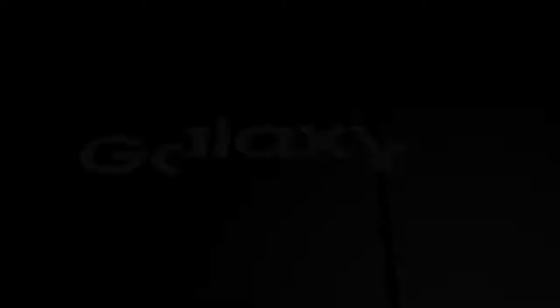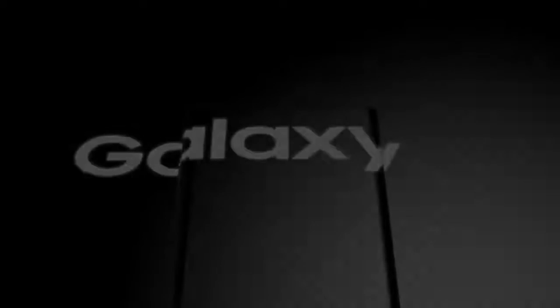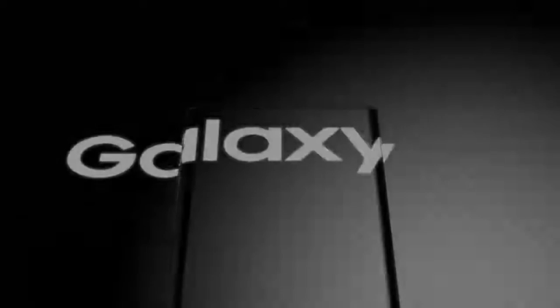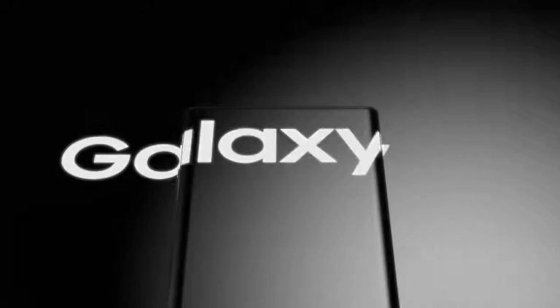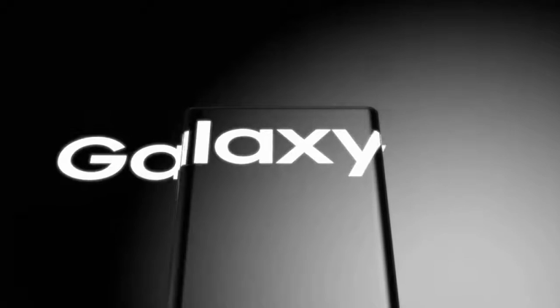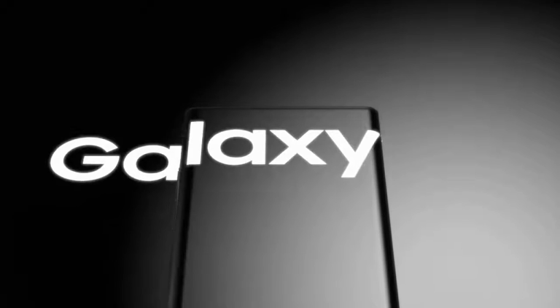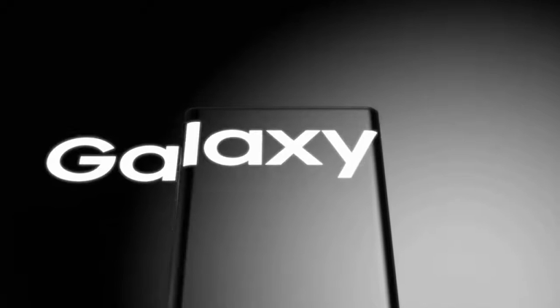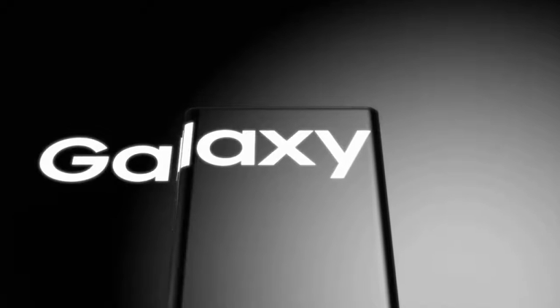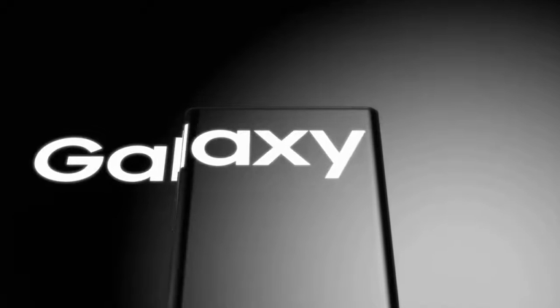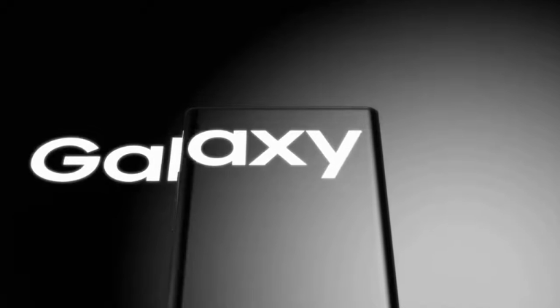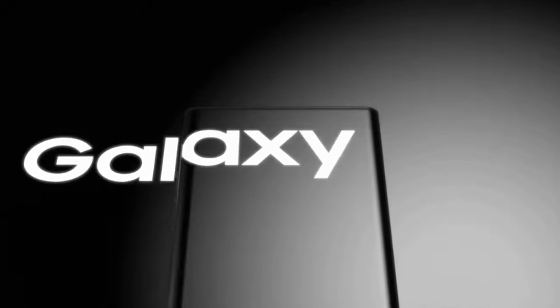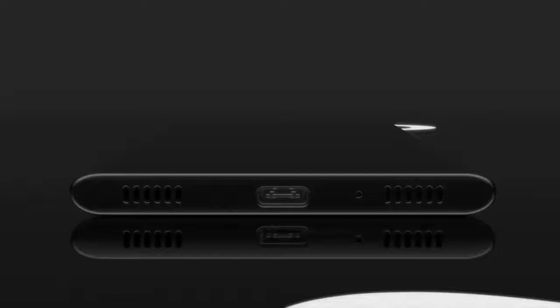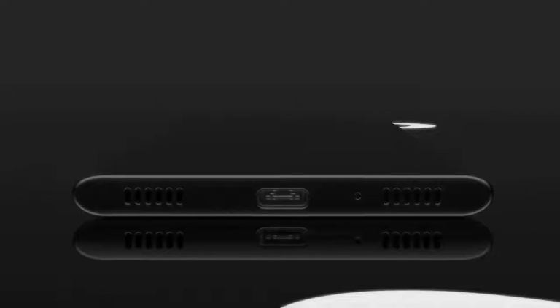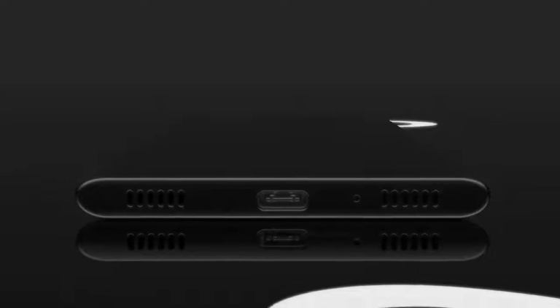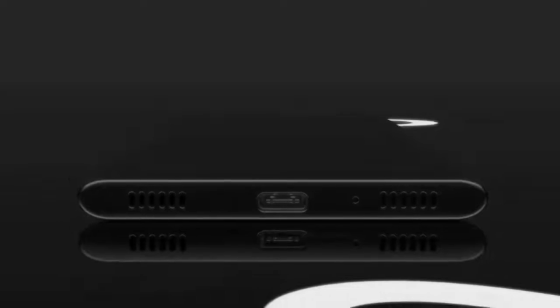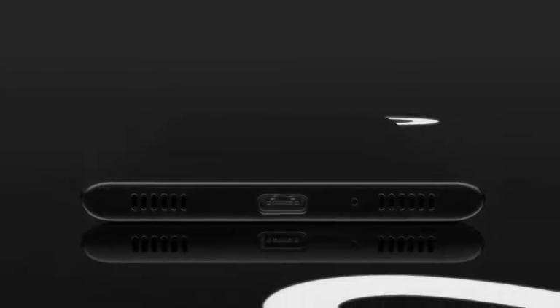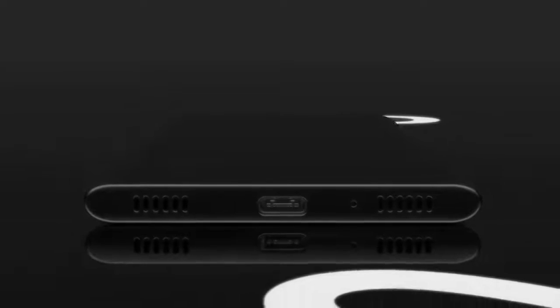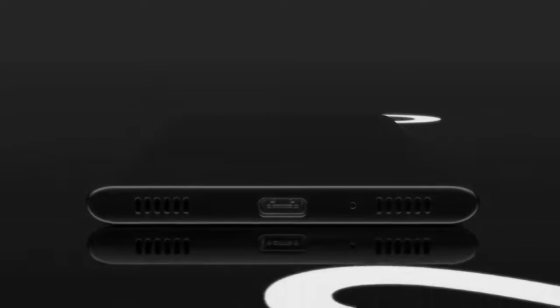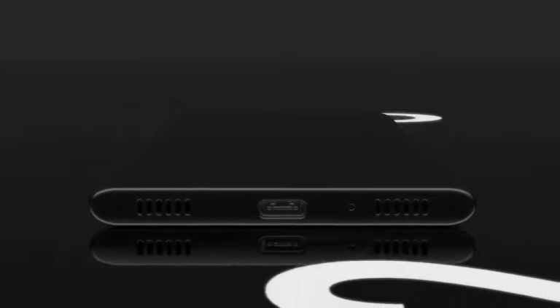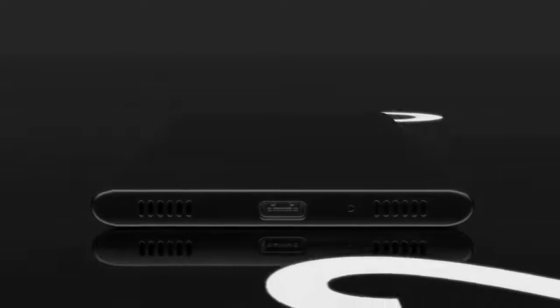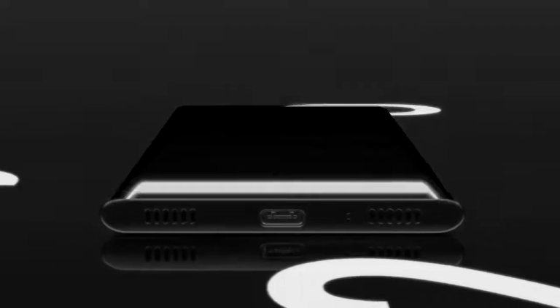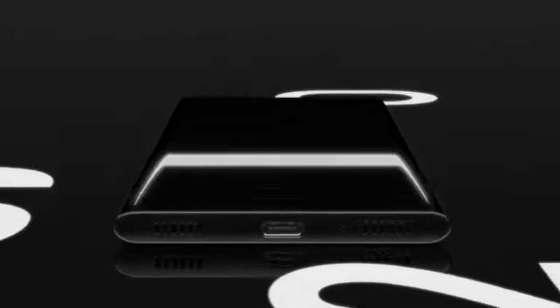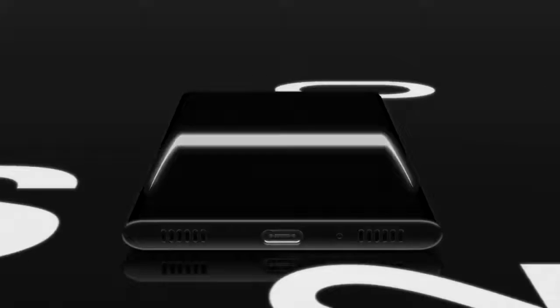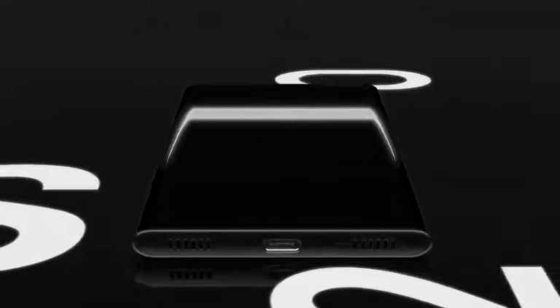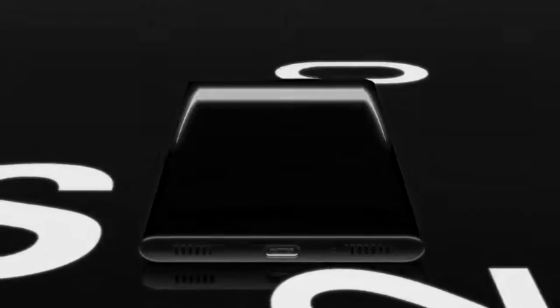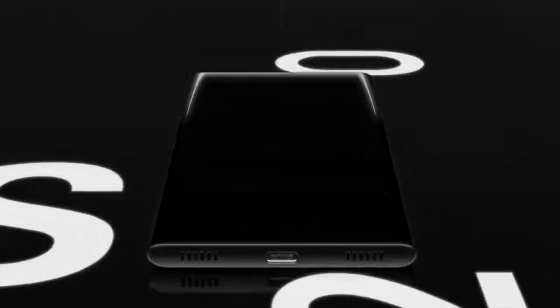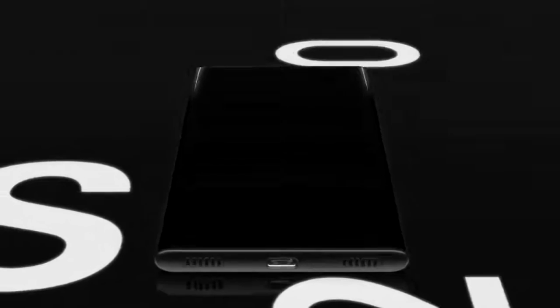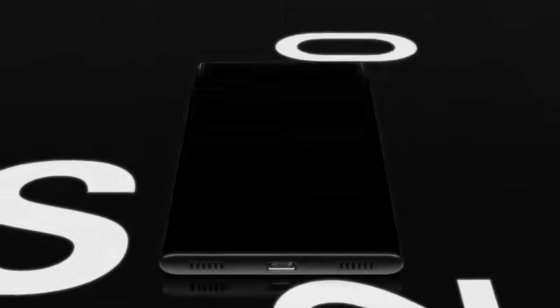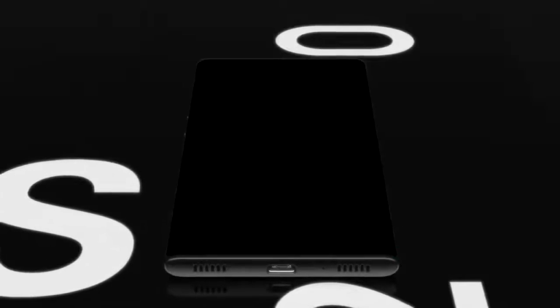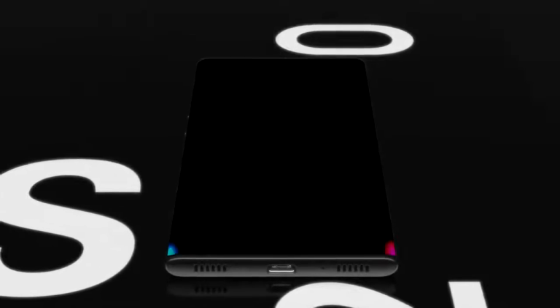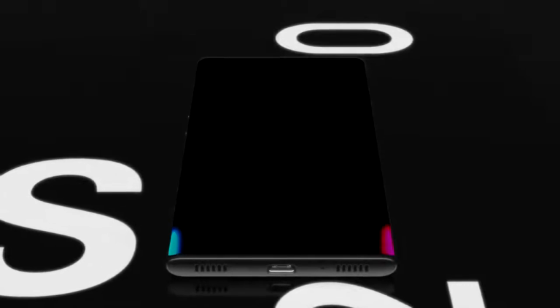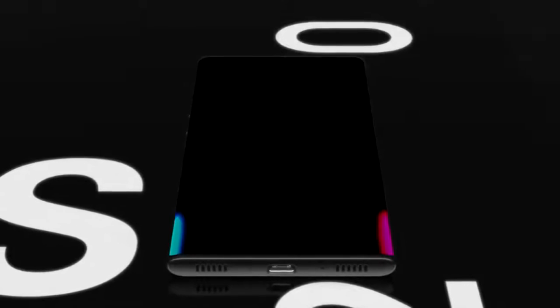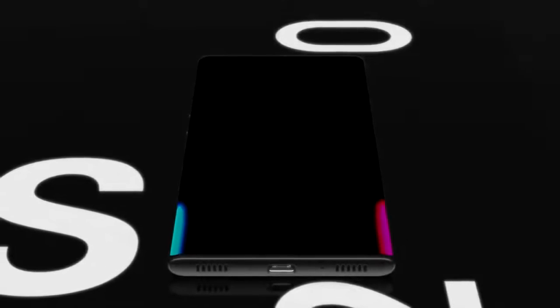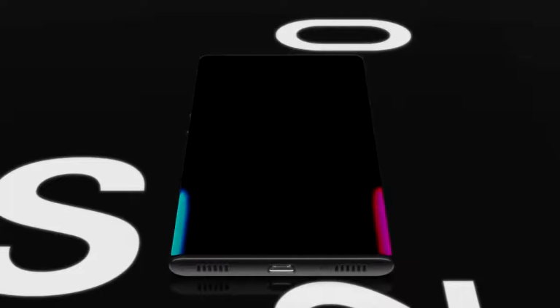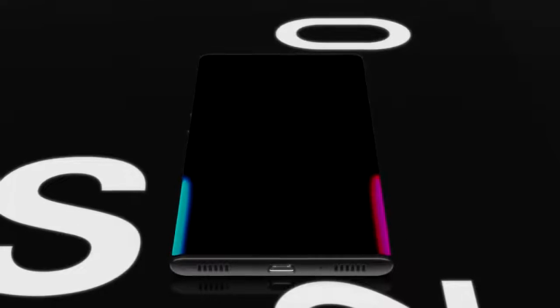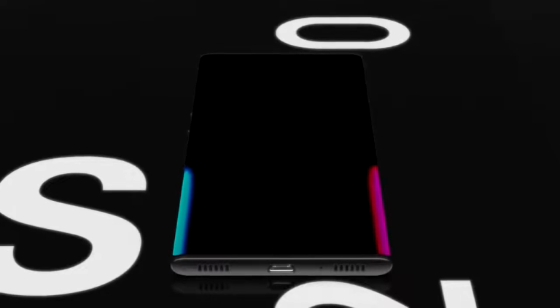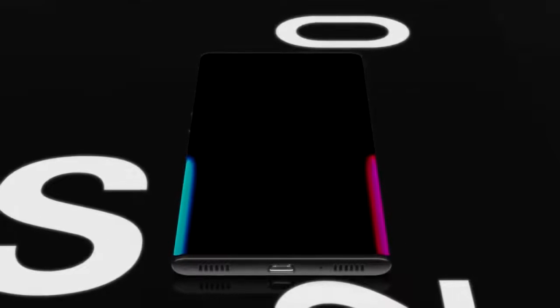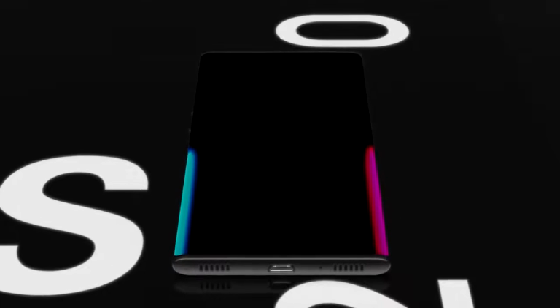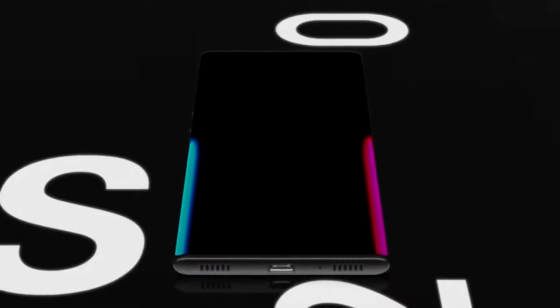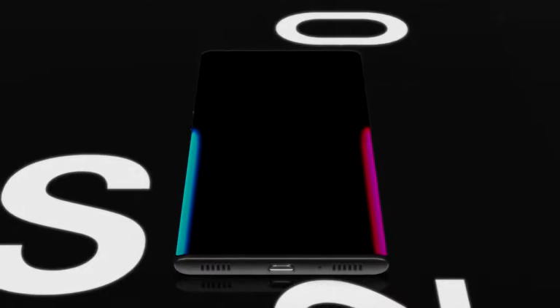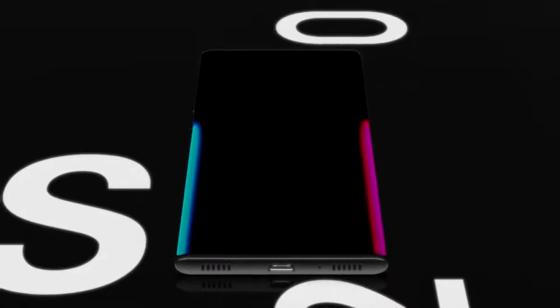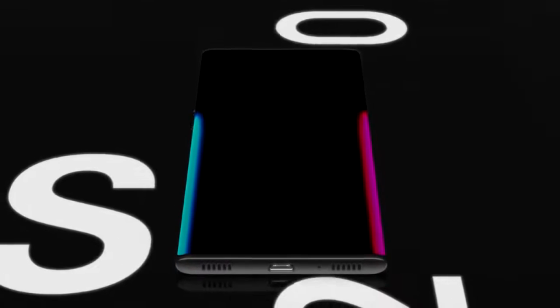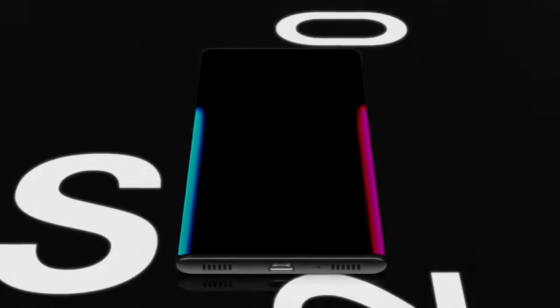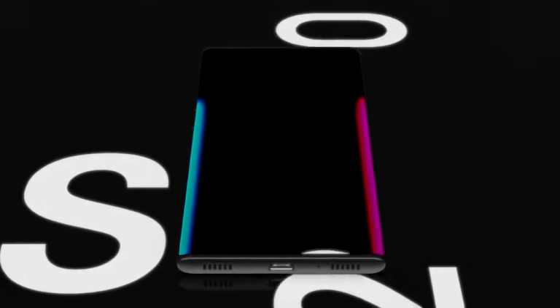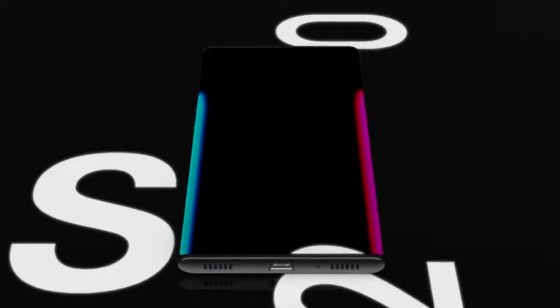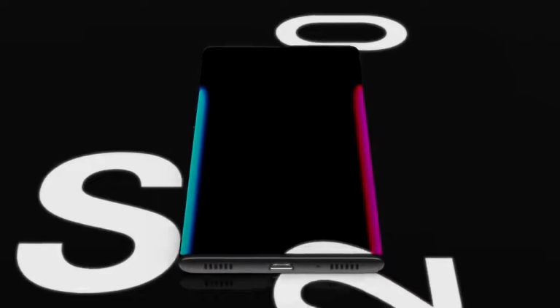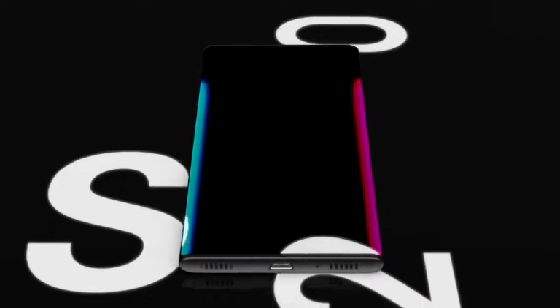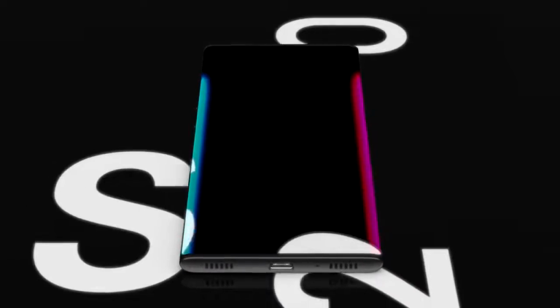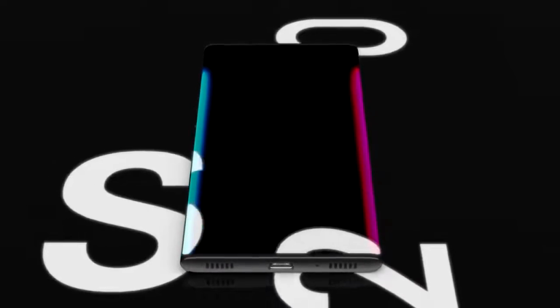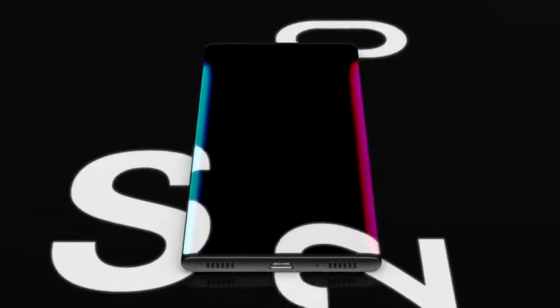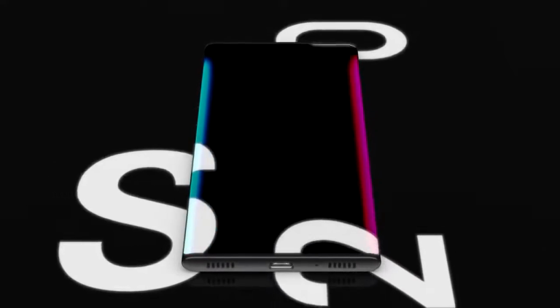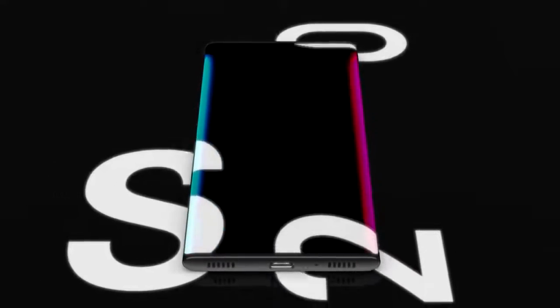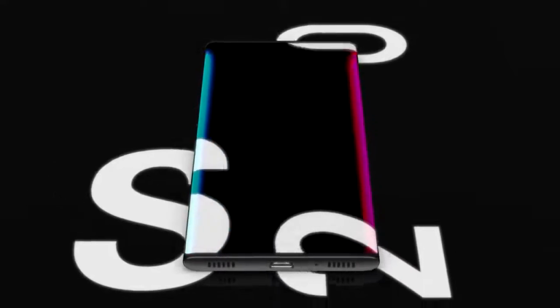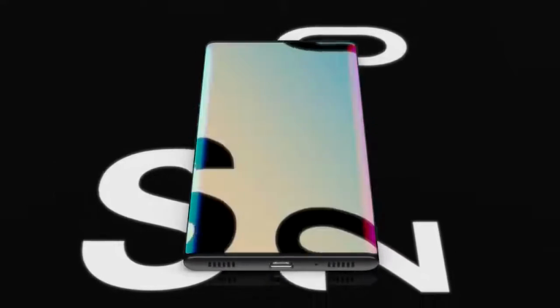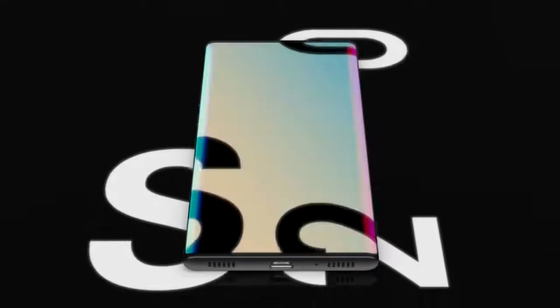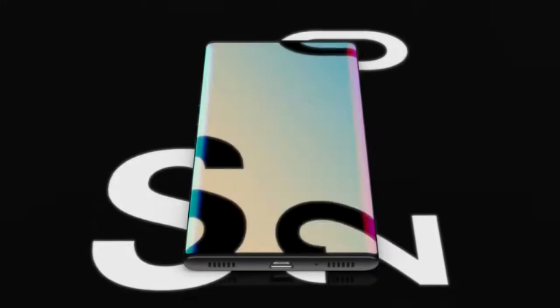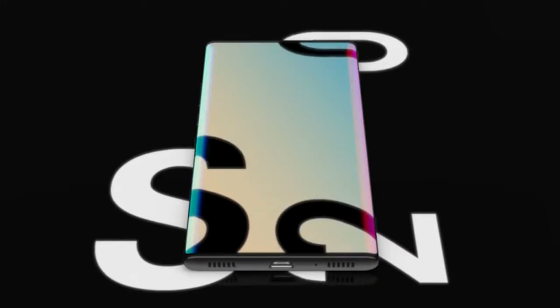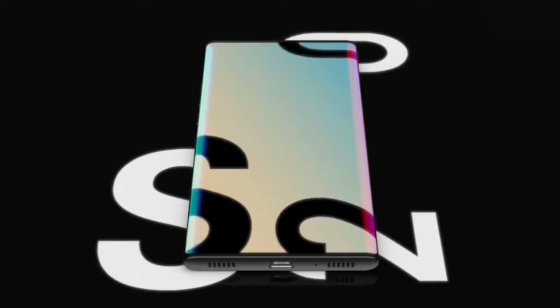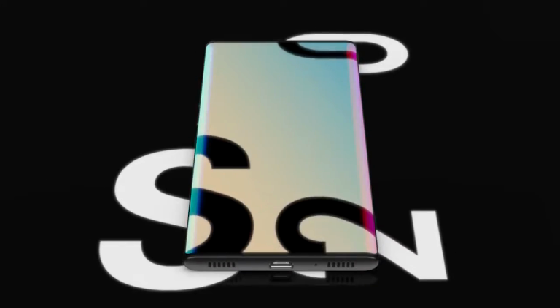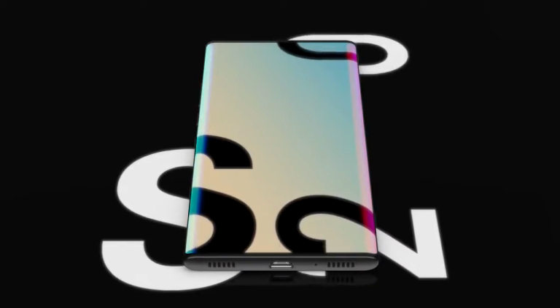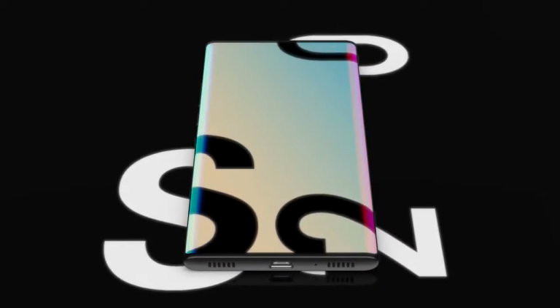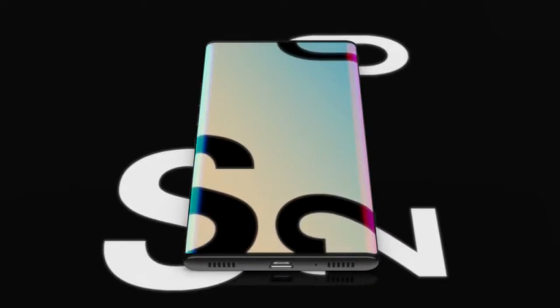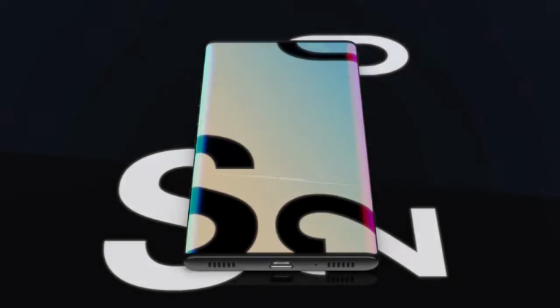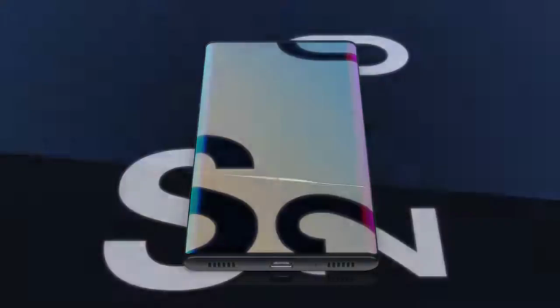We've had the full specs and pricing details for all three models of the Samsung Galaxy S20, and I'll be sharing it all right after this.